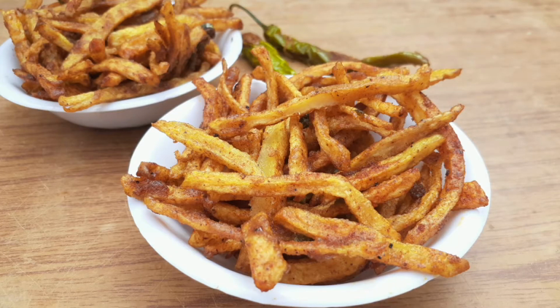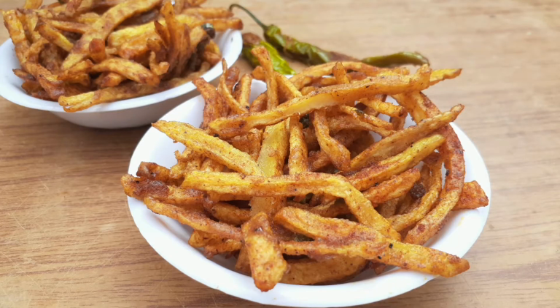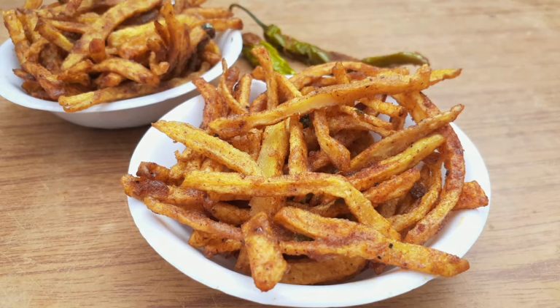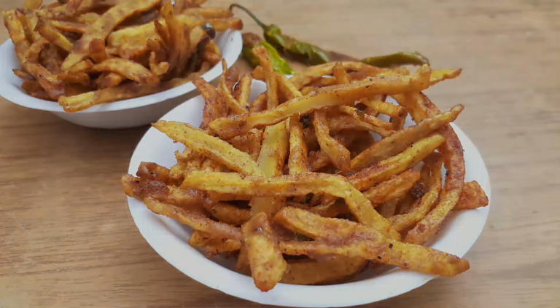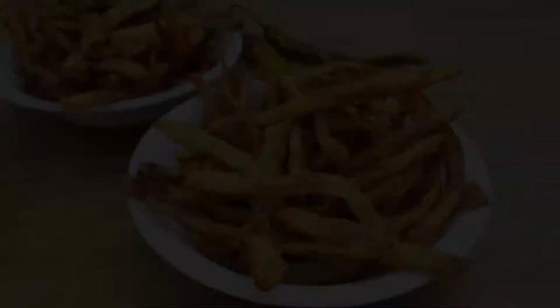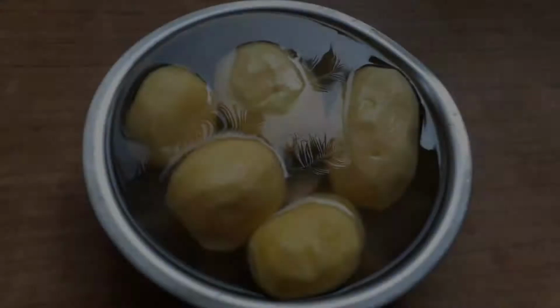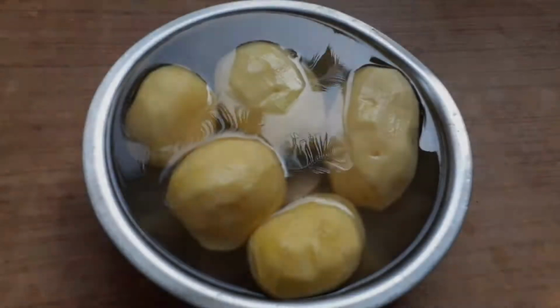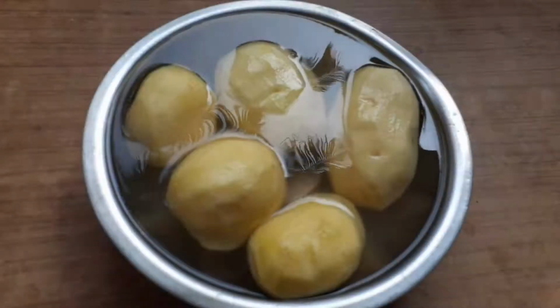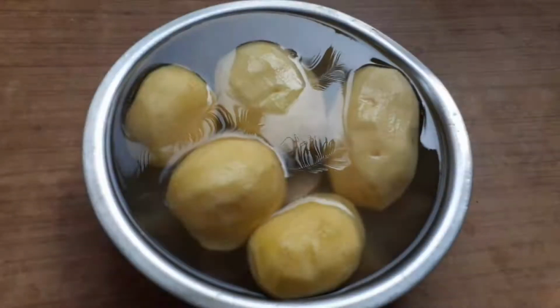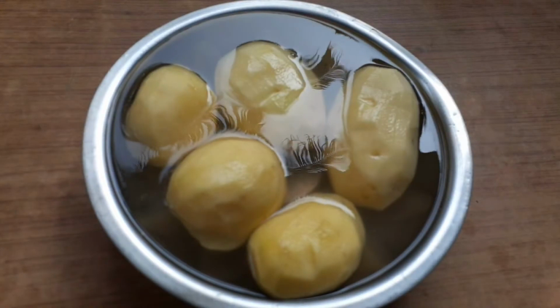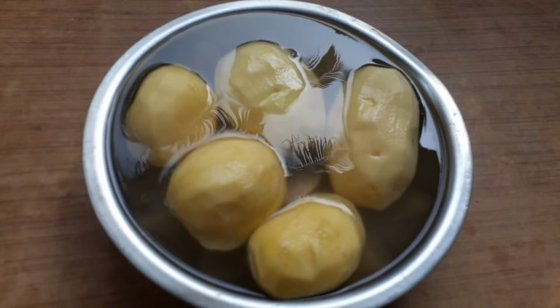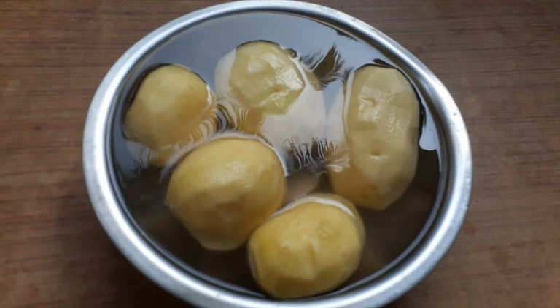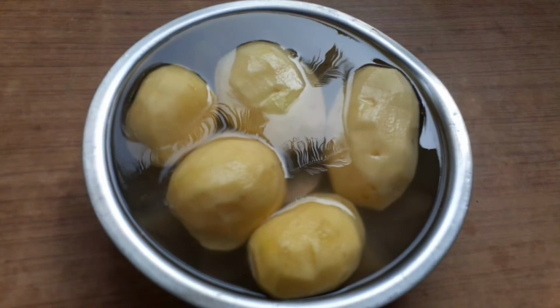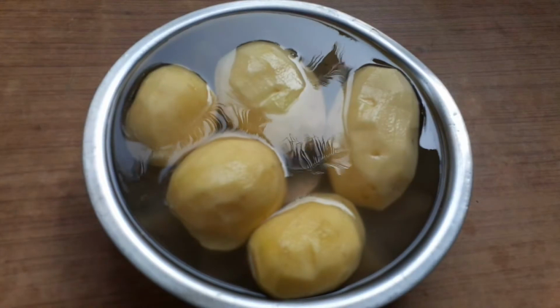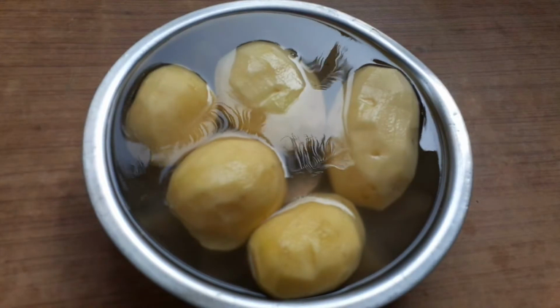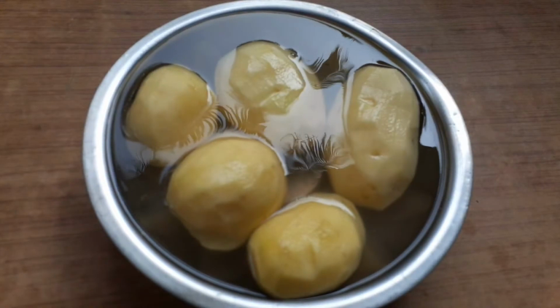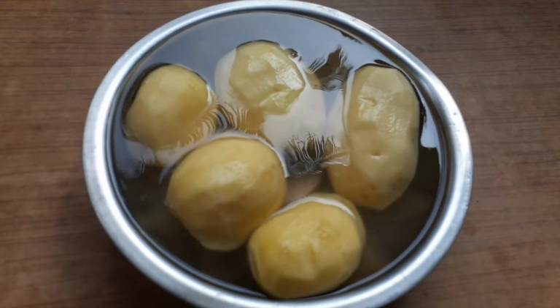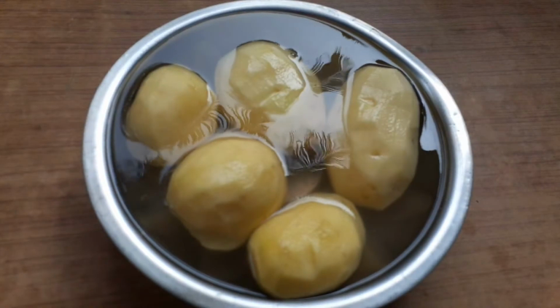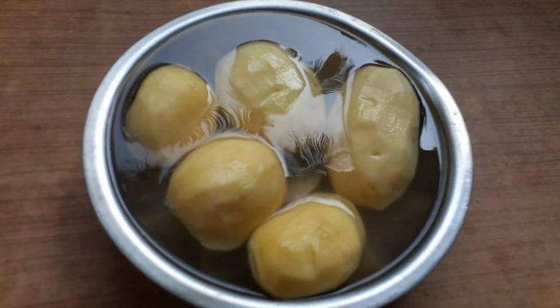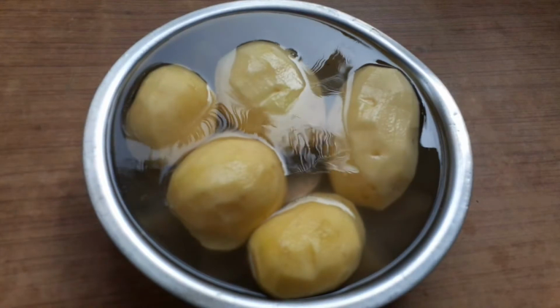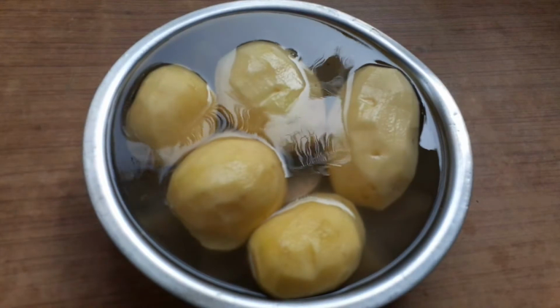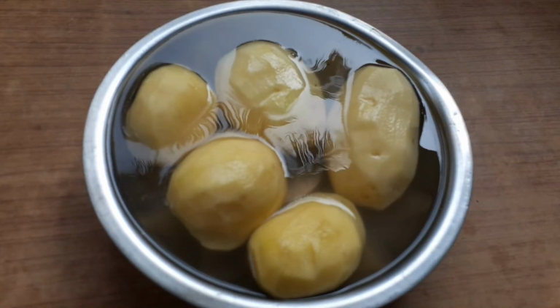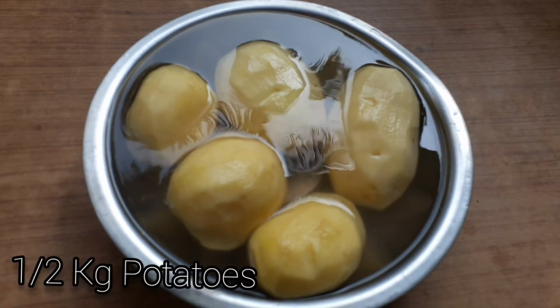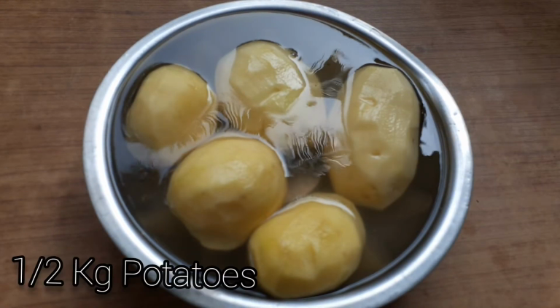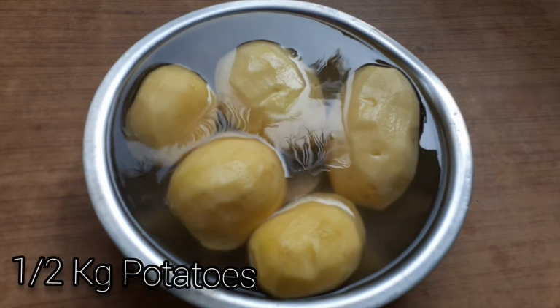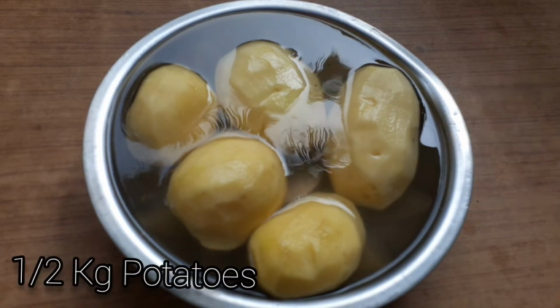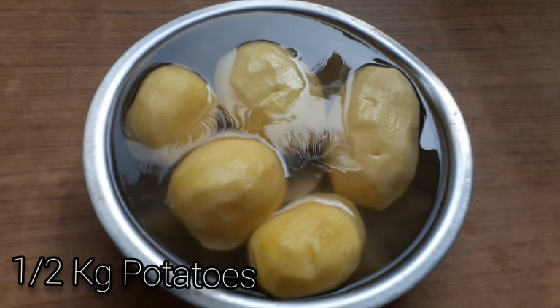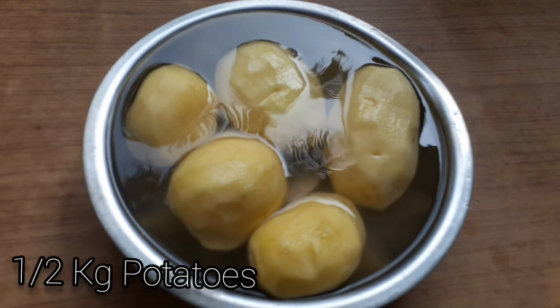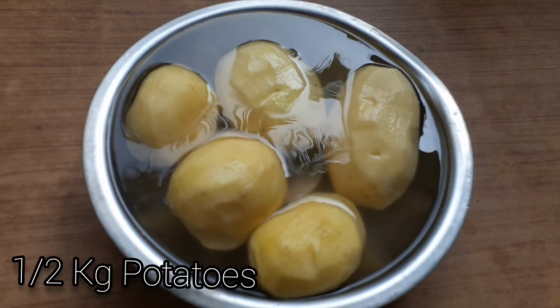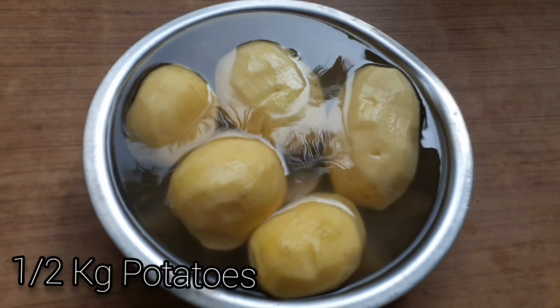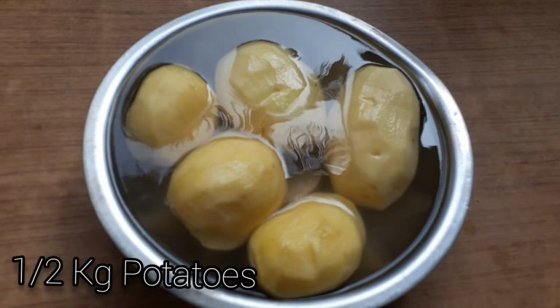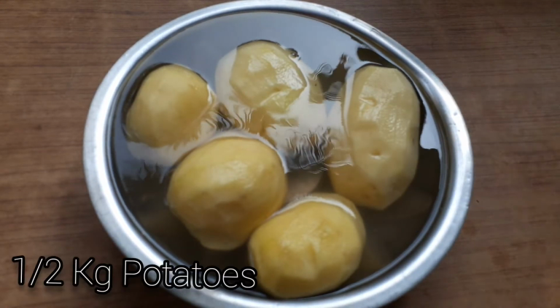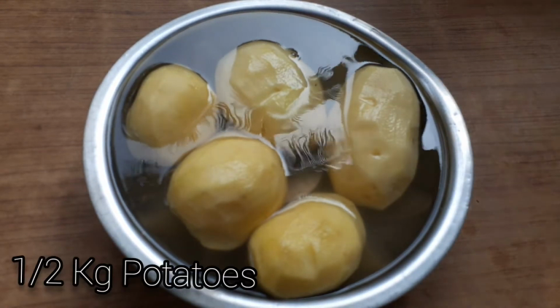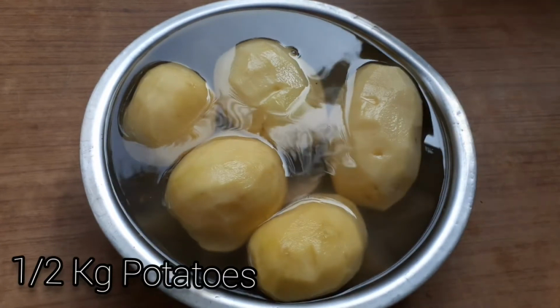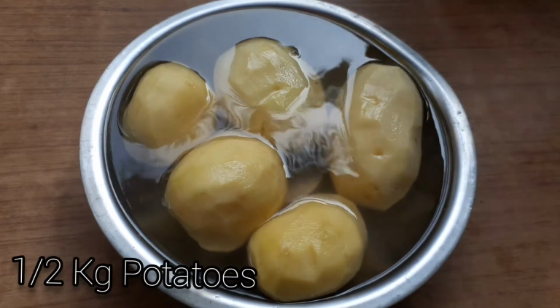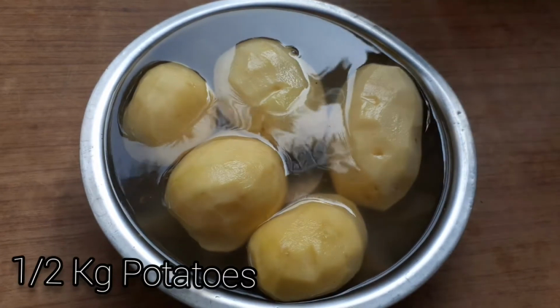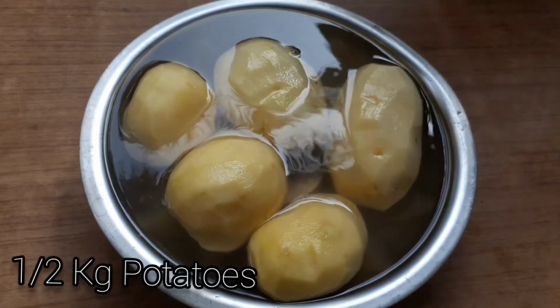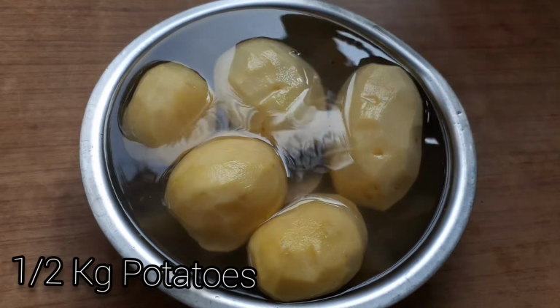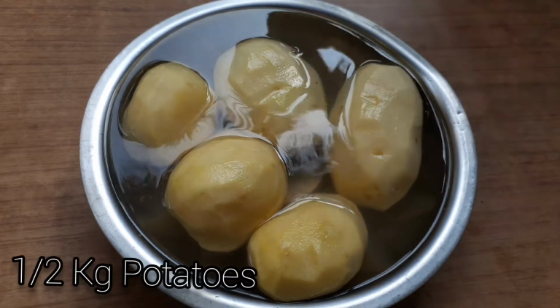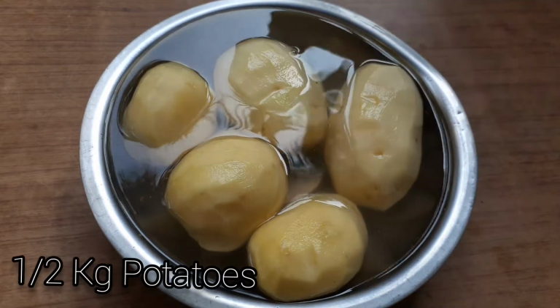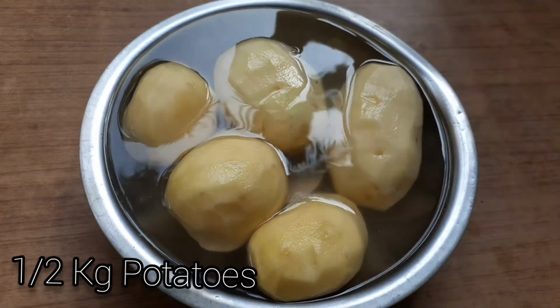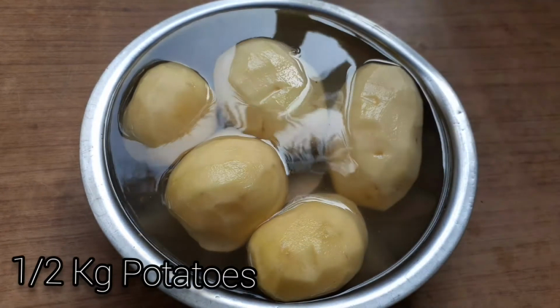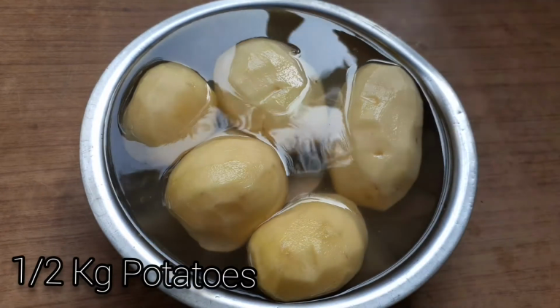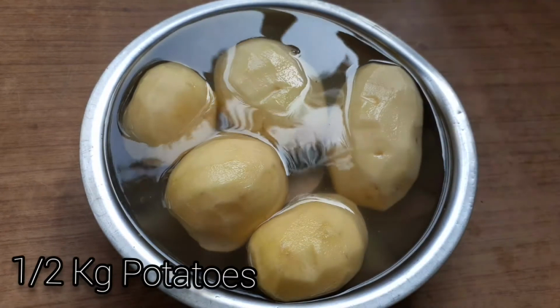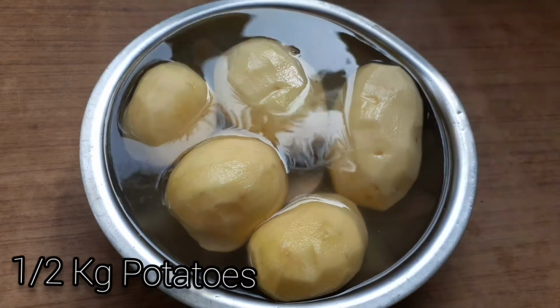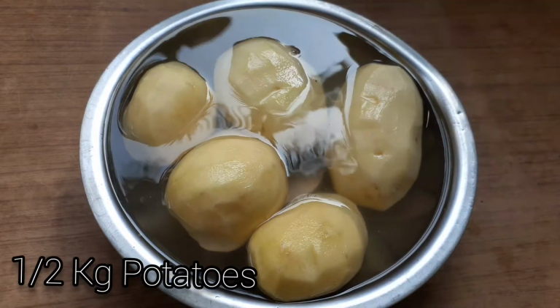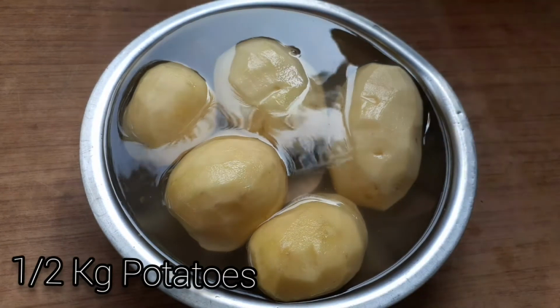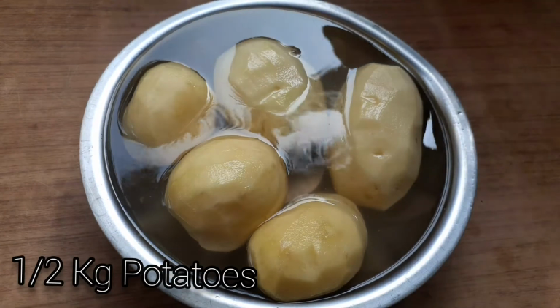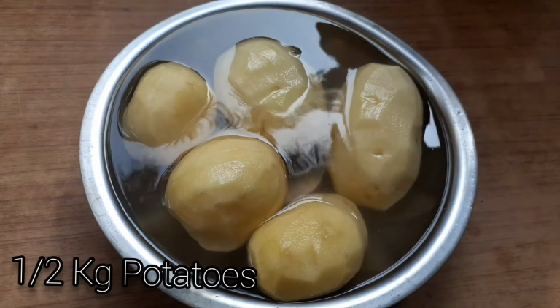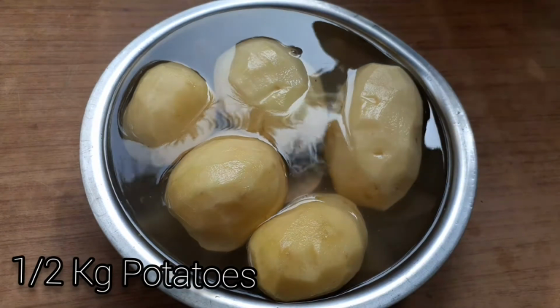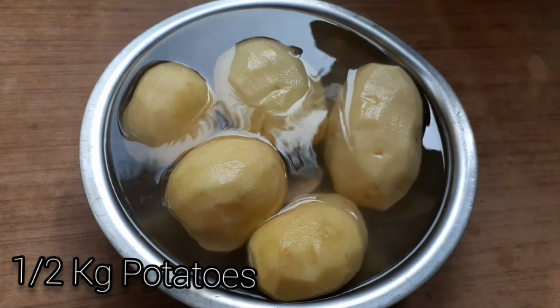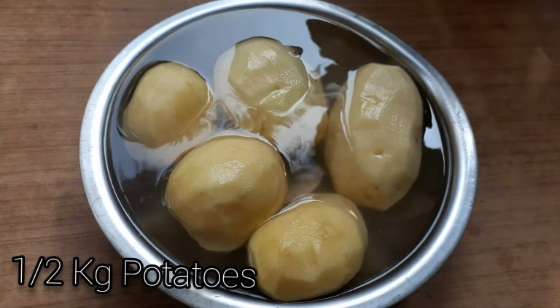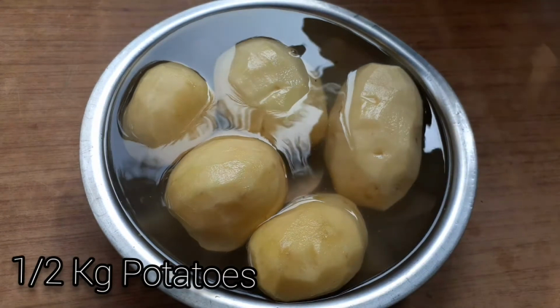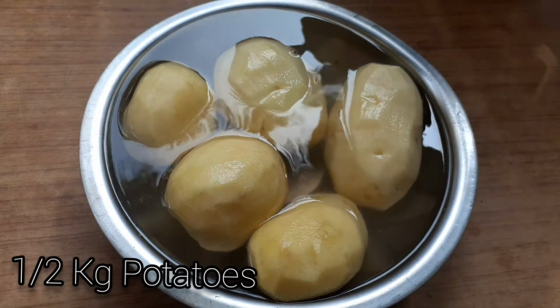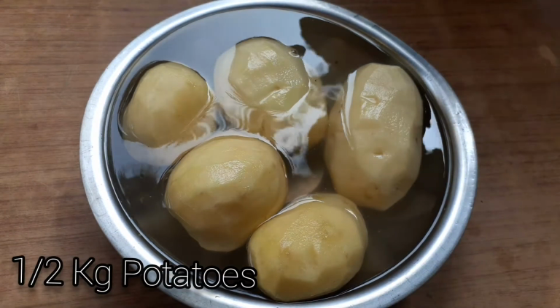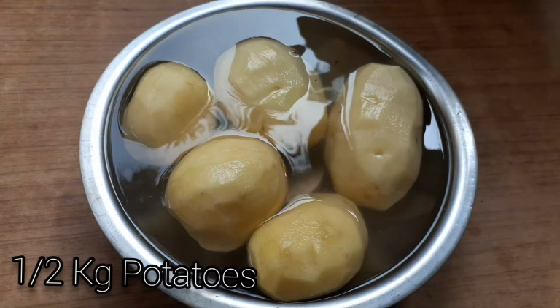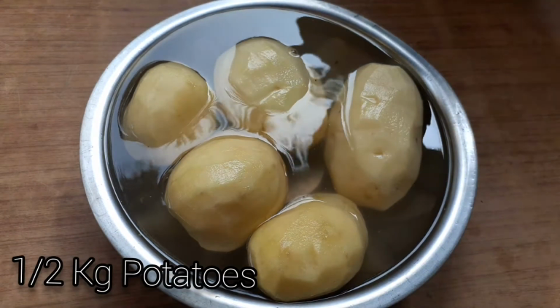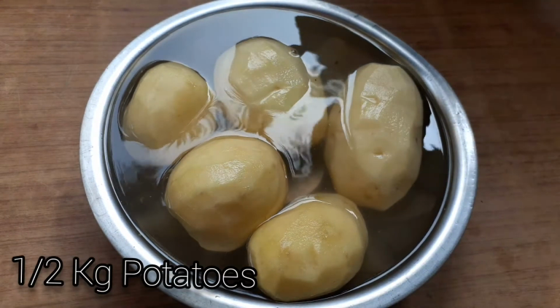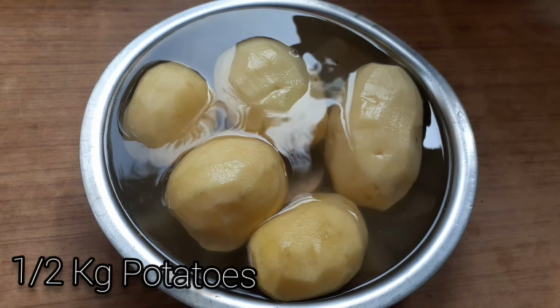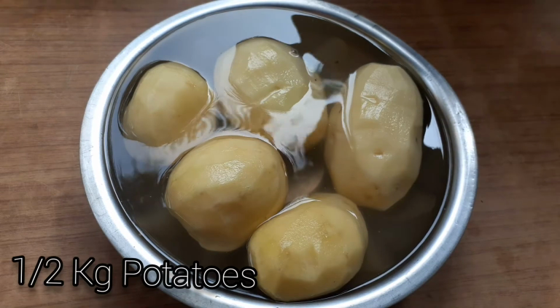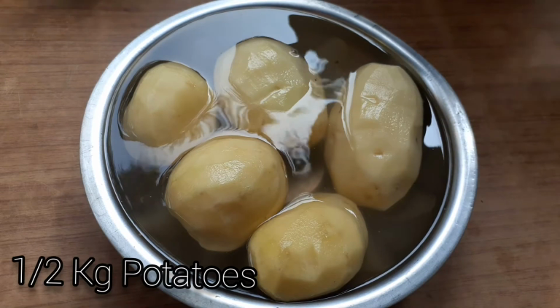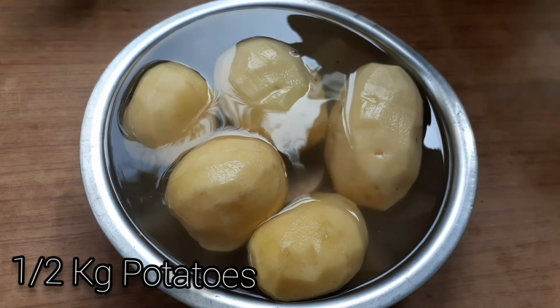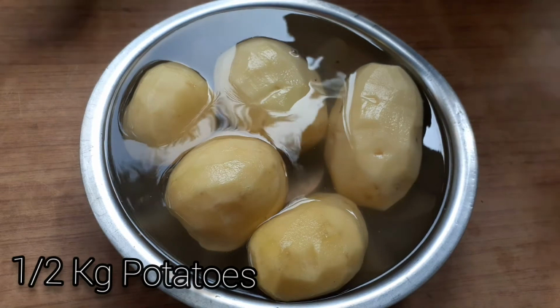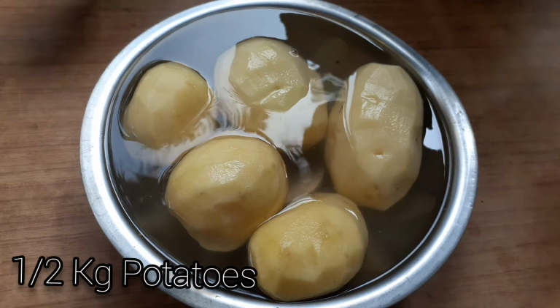First of all, half kg bangal loomphal. Put the meat in the pot and put it in salt water for 5 minutes.